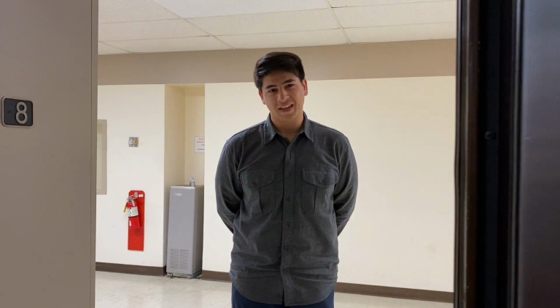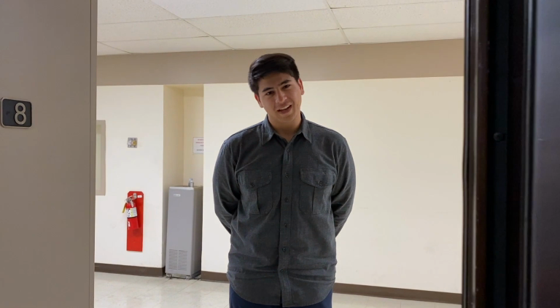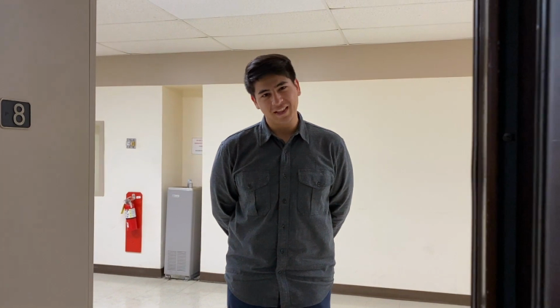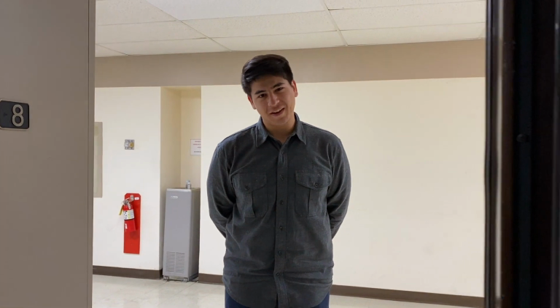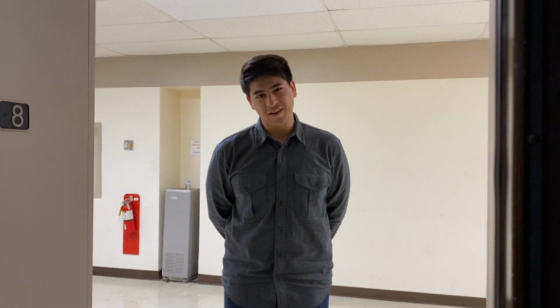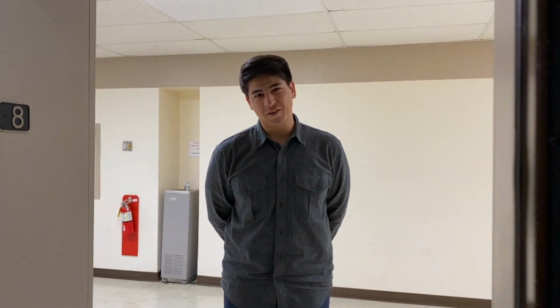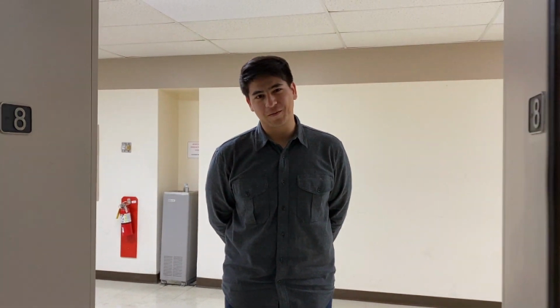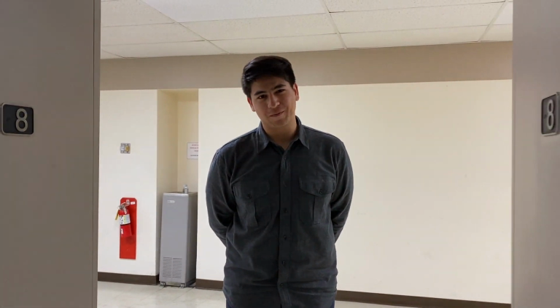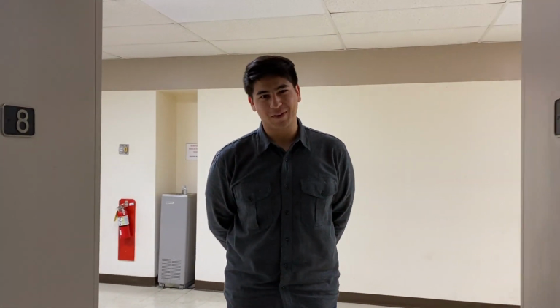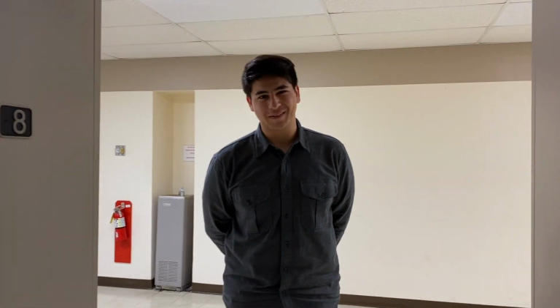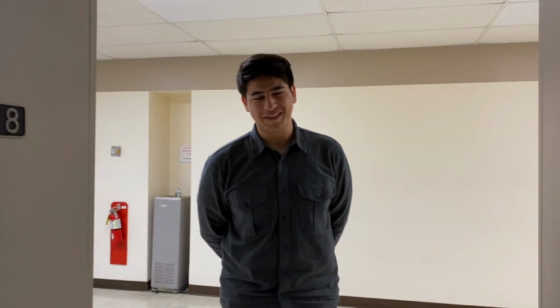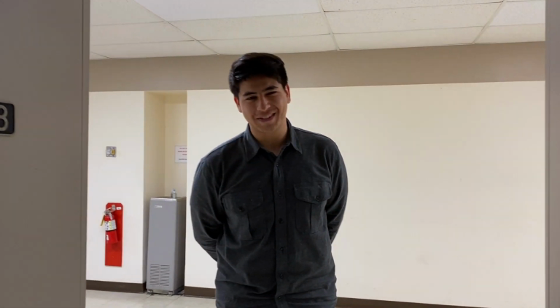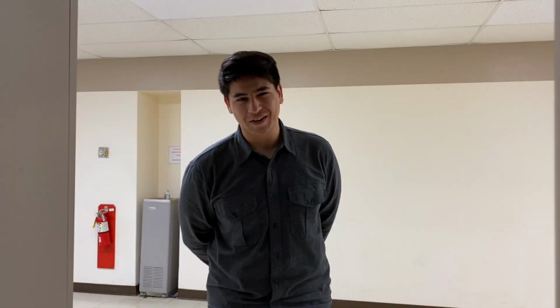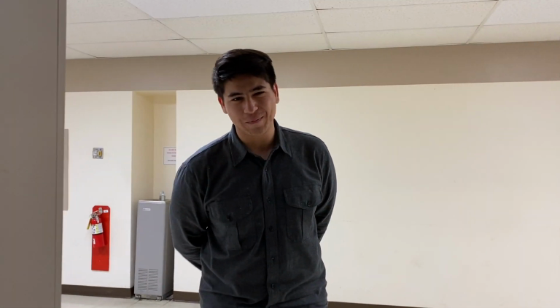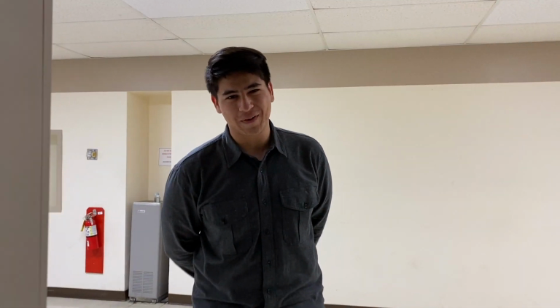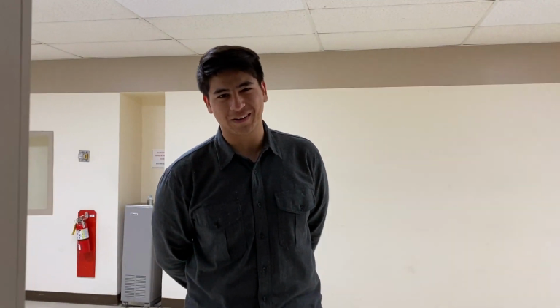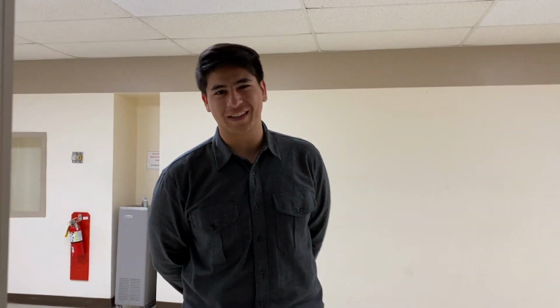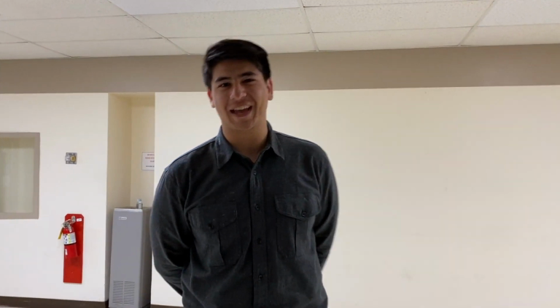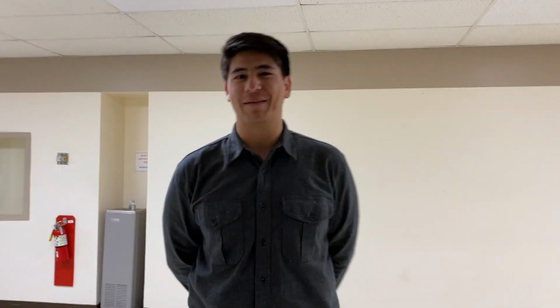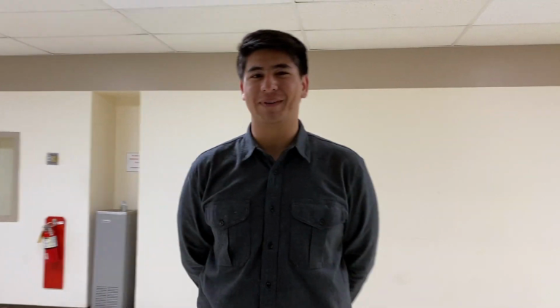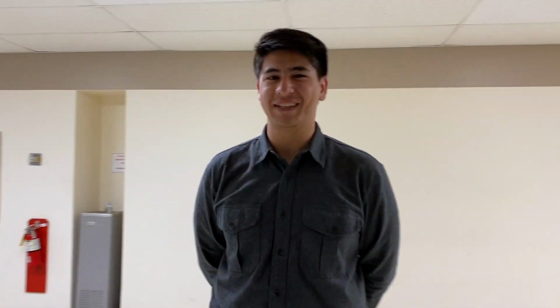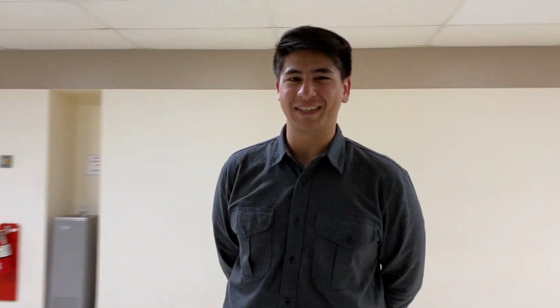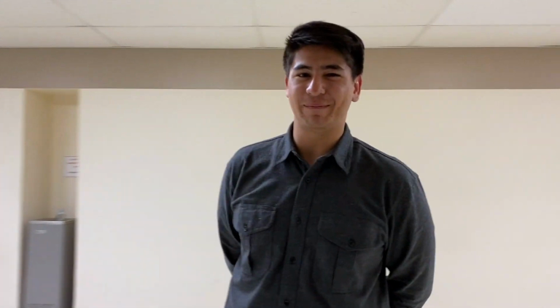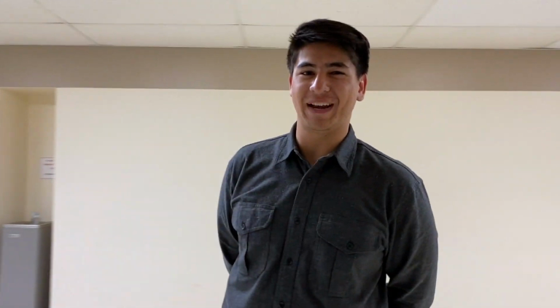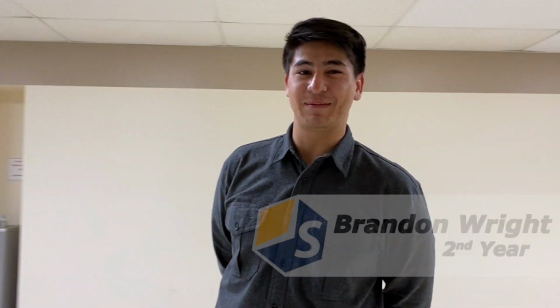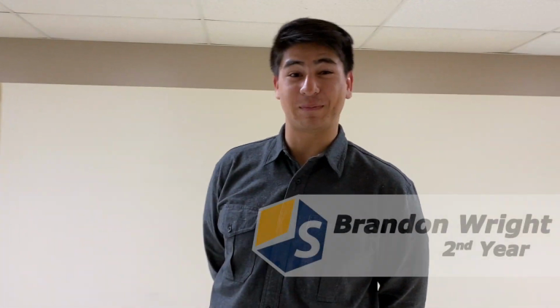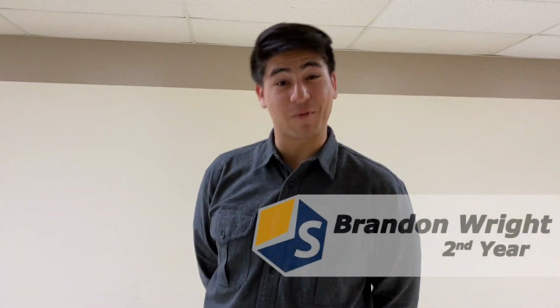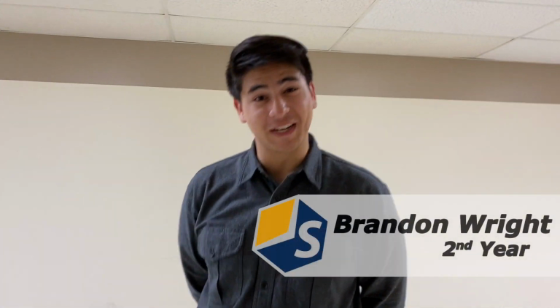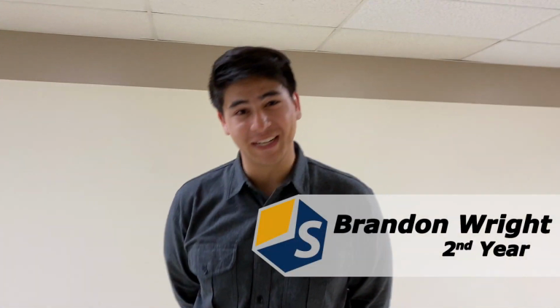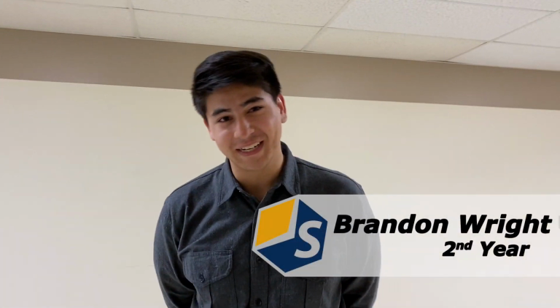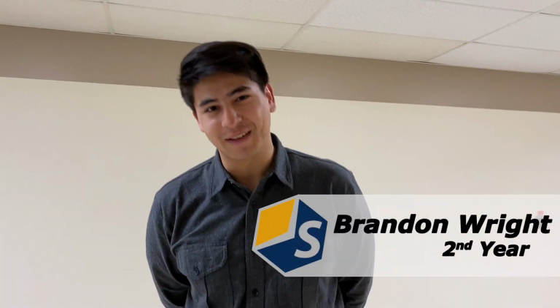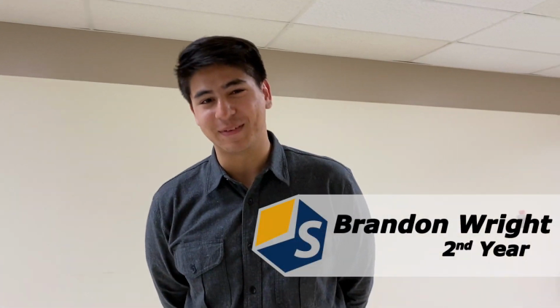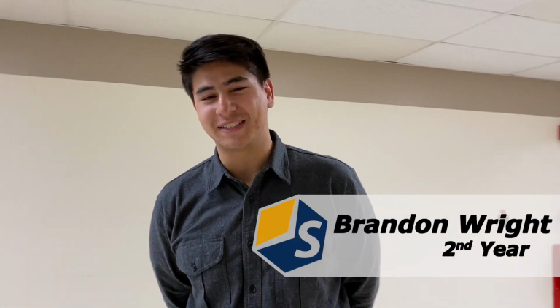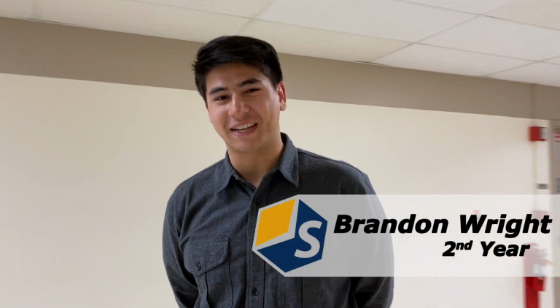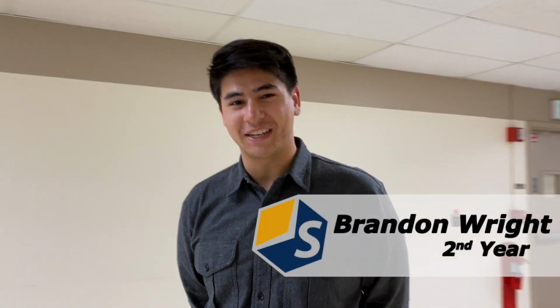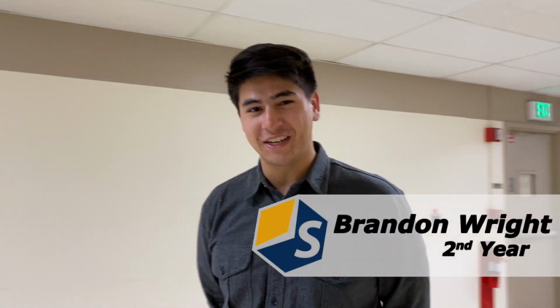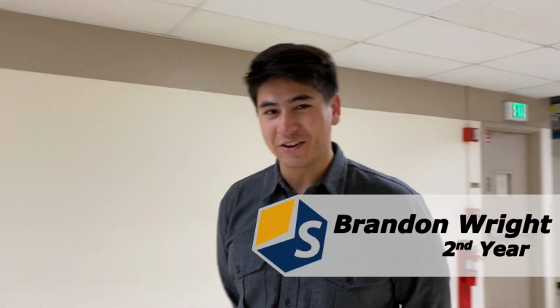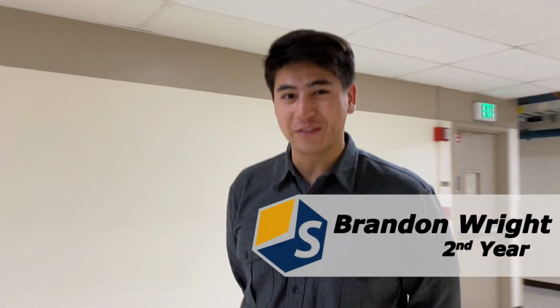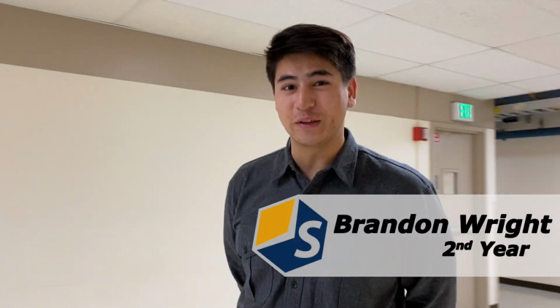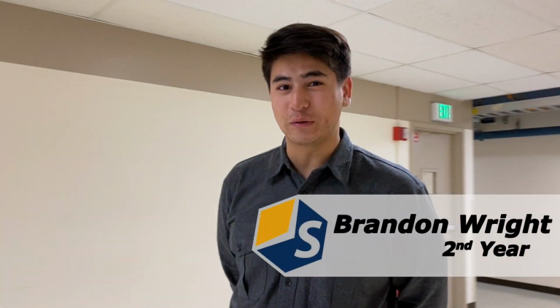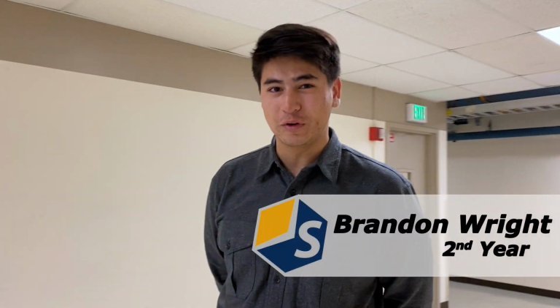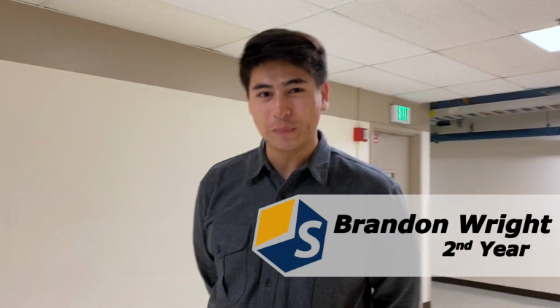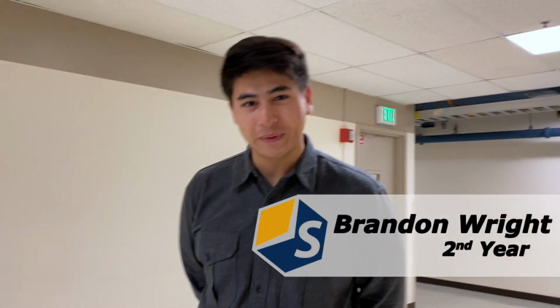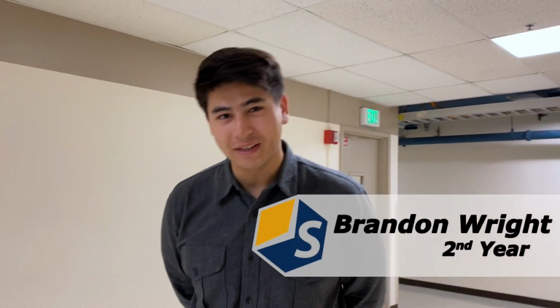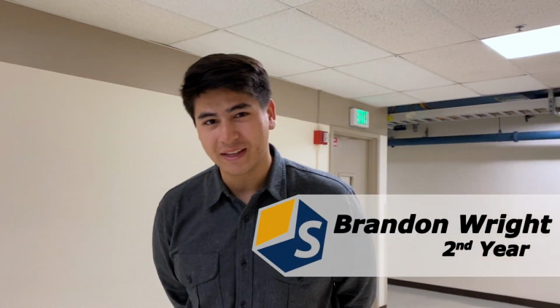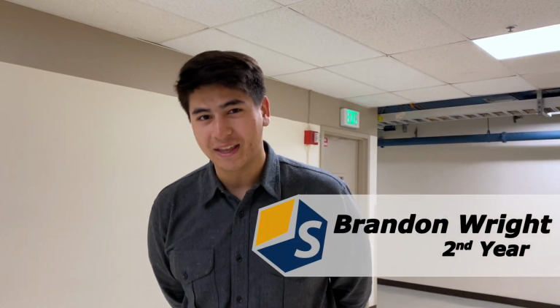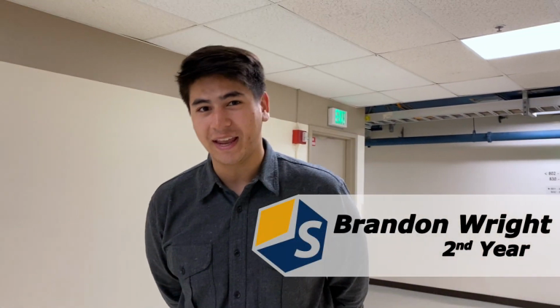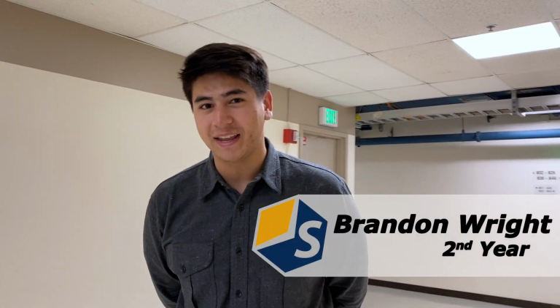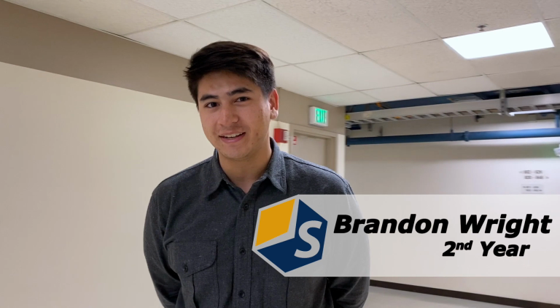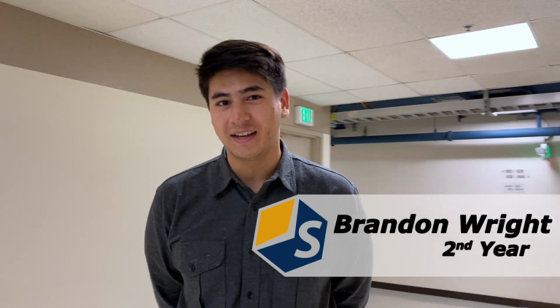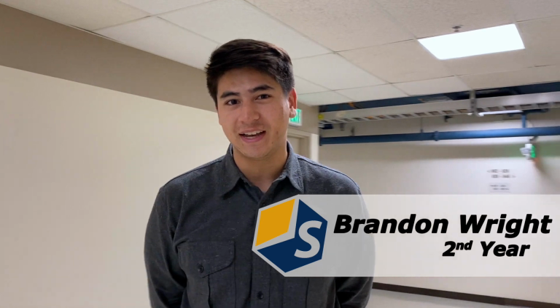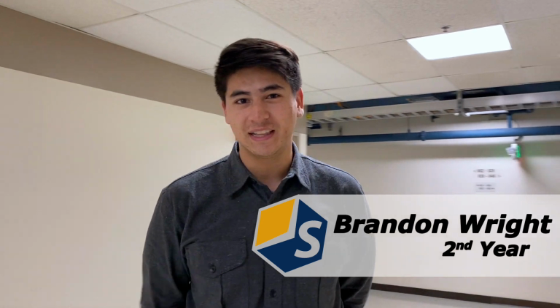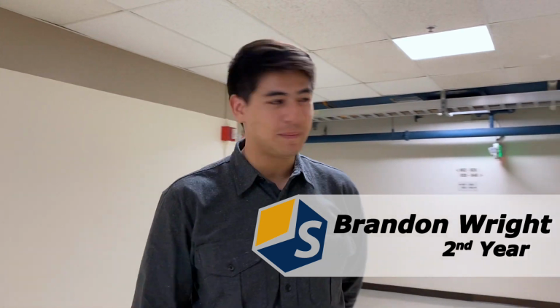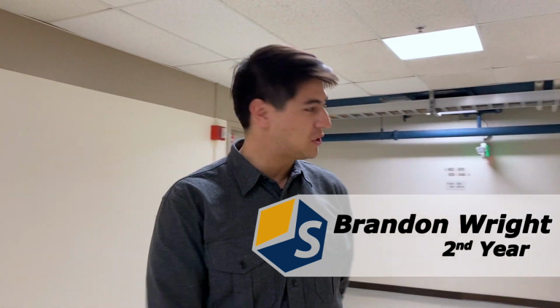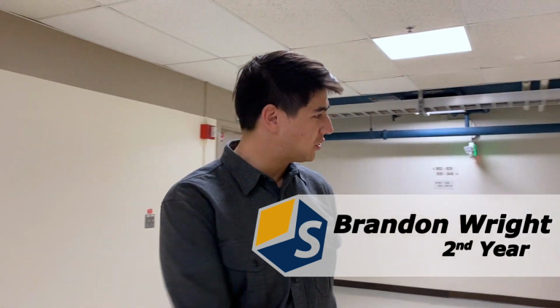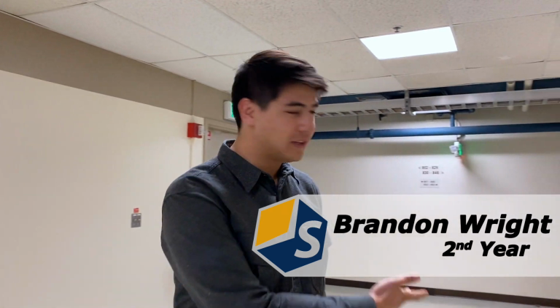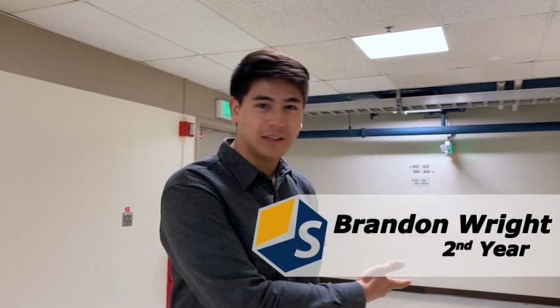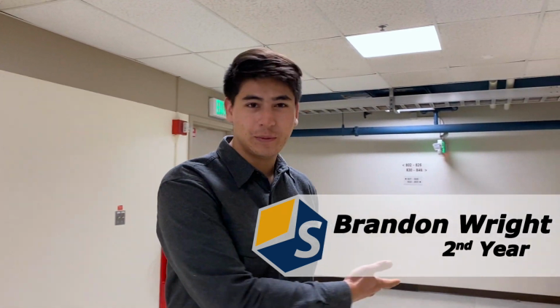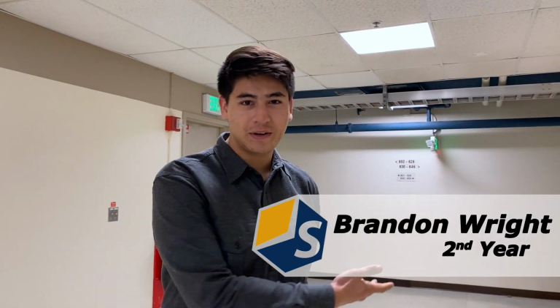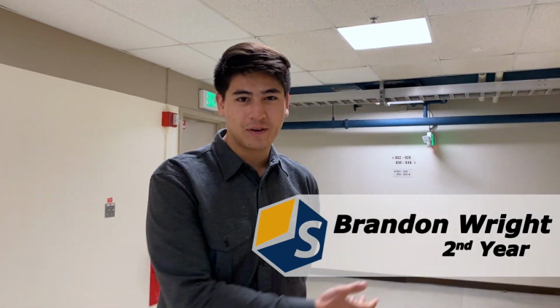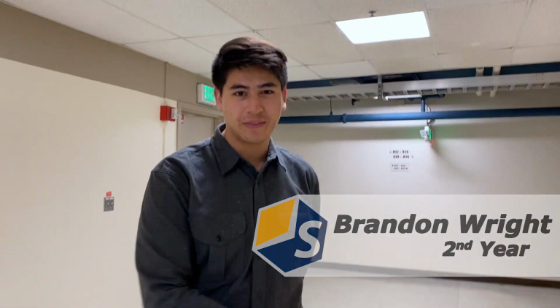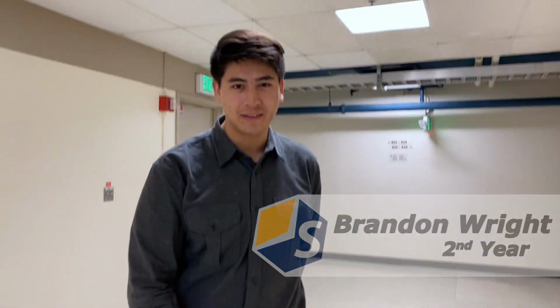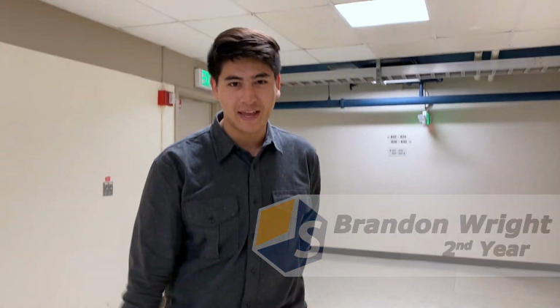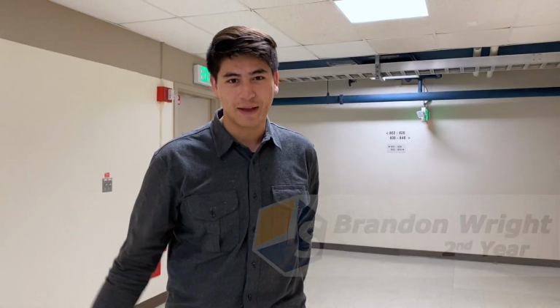Hello, welcome to the Sarpong Lab. My name is Brandon. I'm a second year in the group, and let me show you a little bit around the lab.